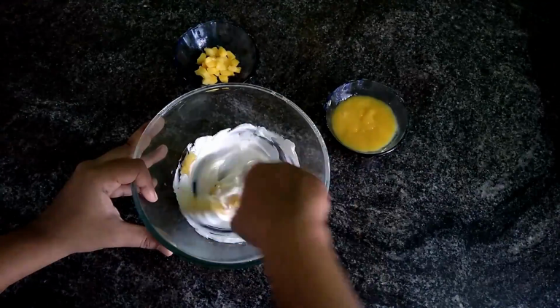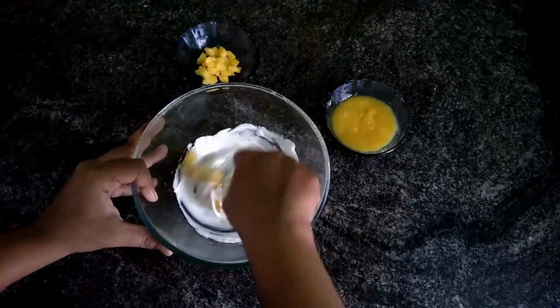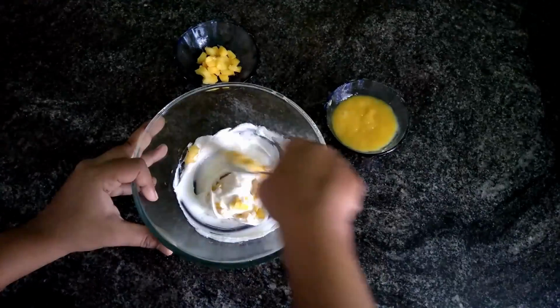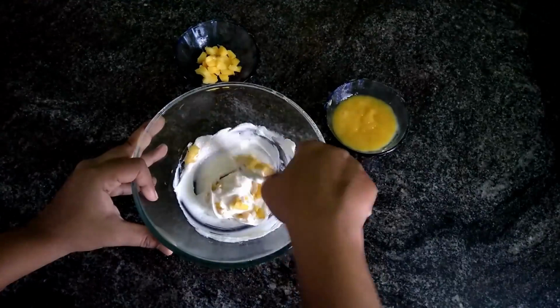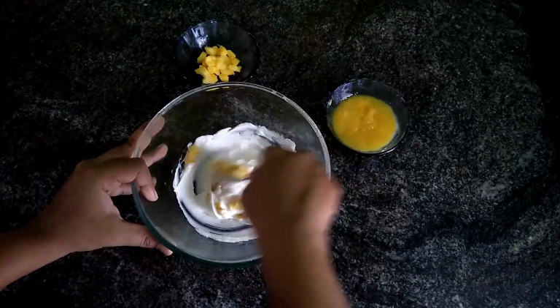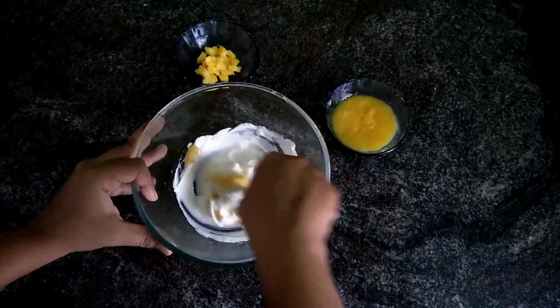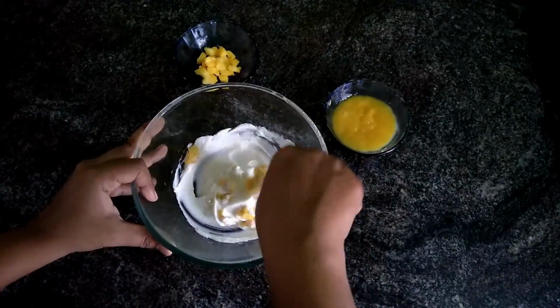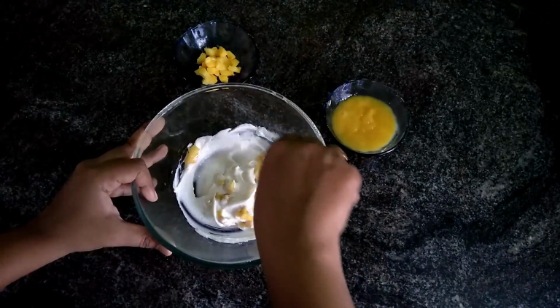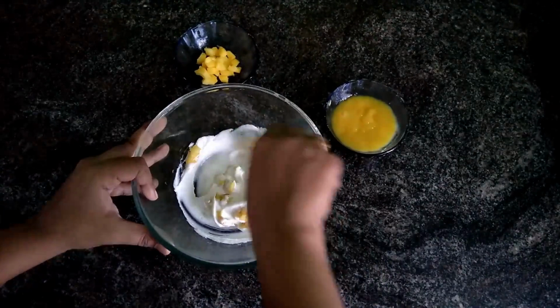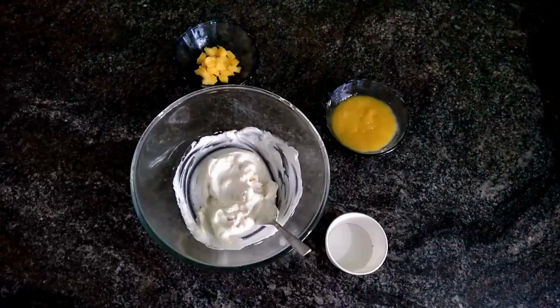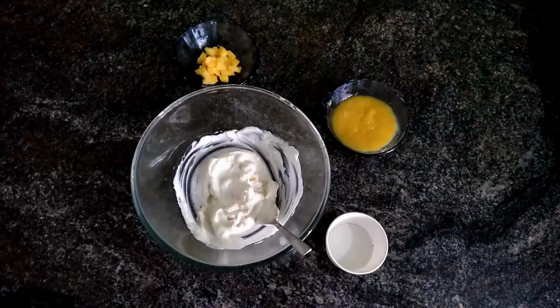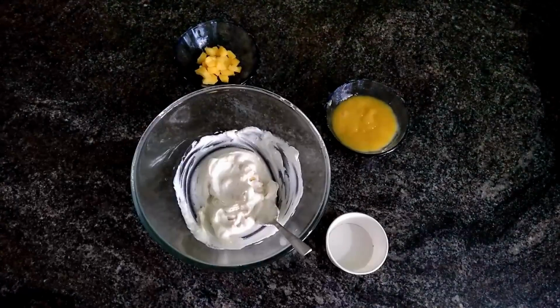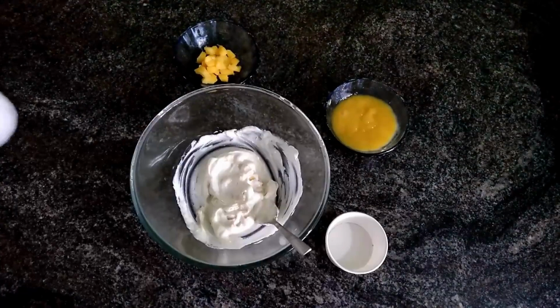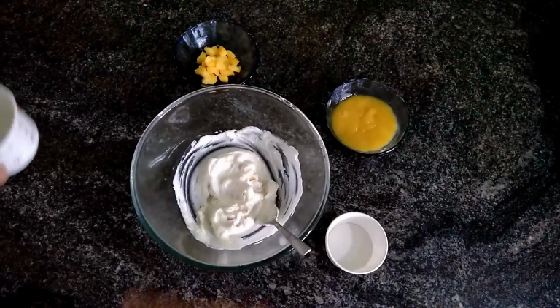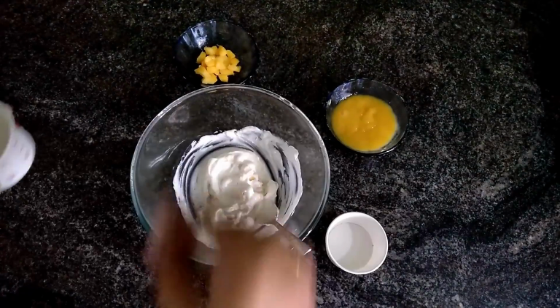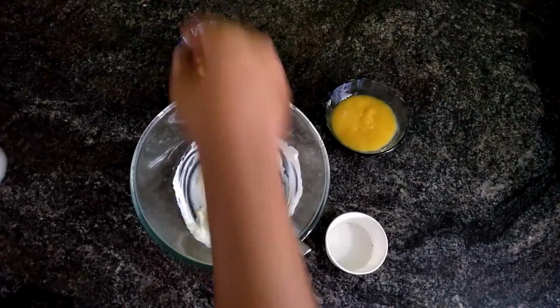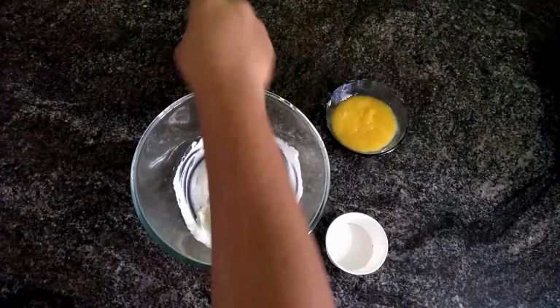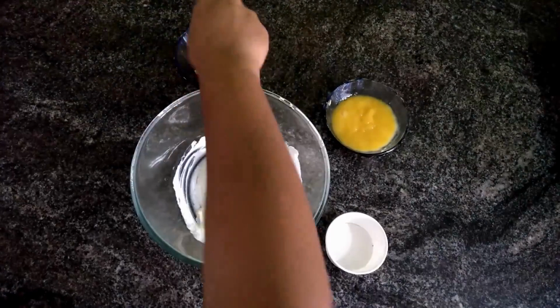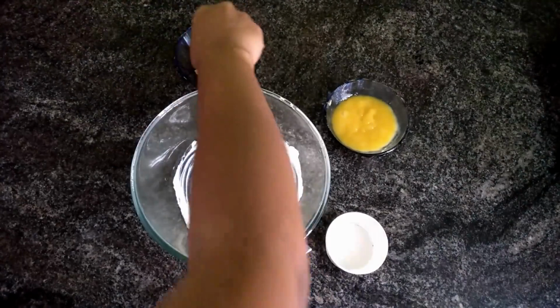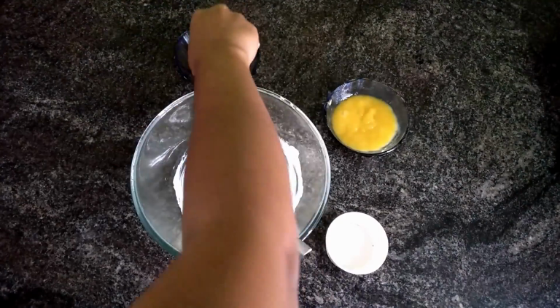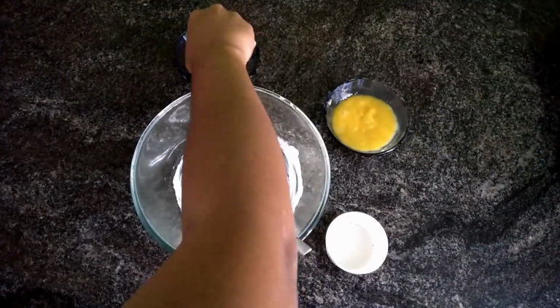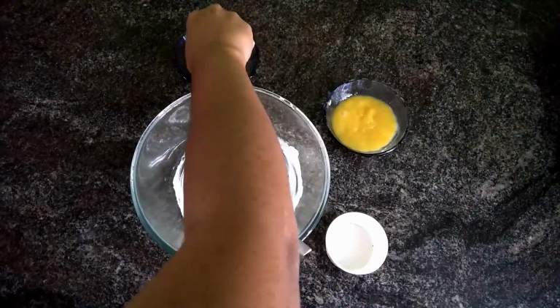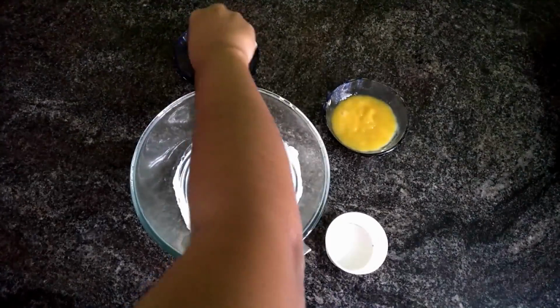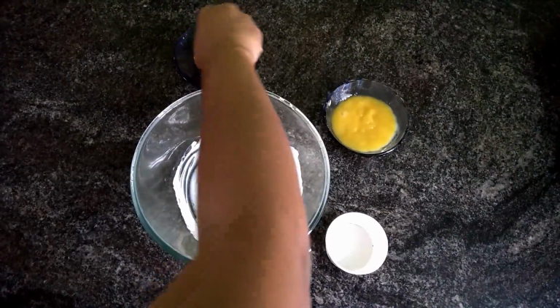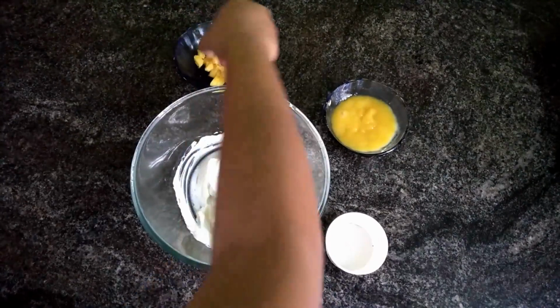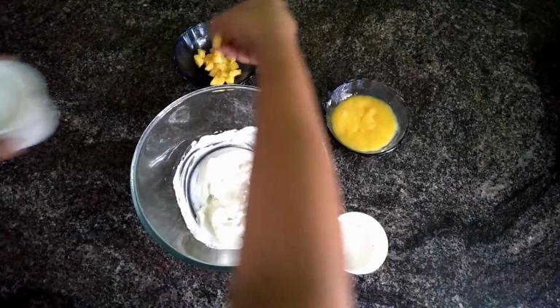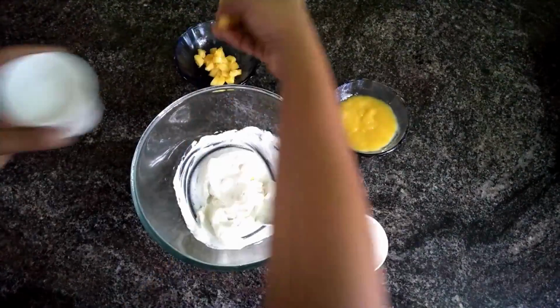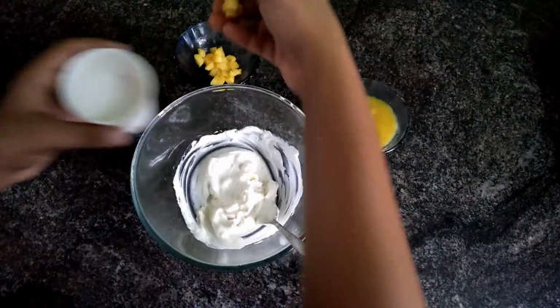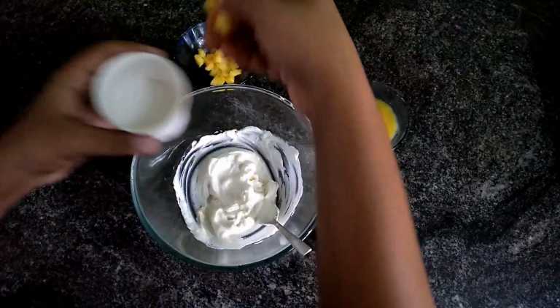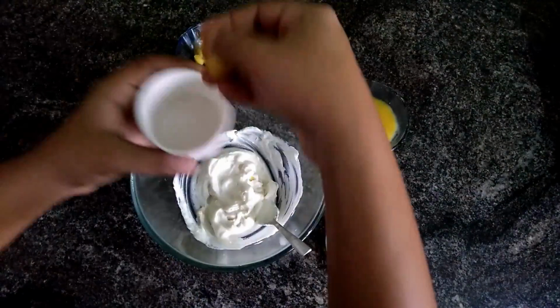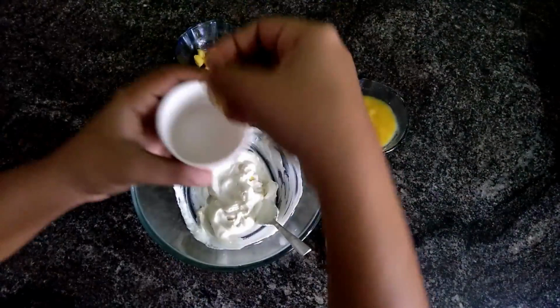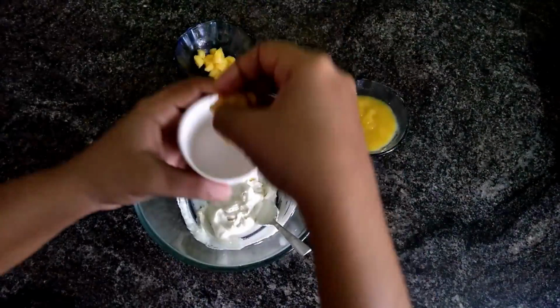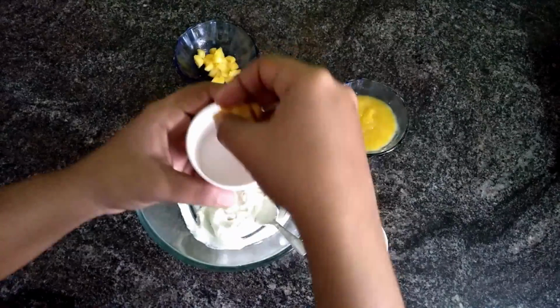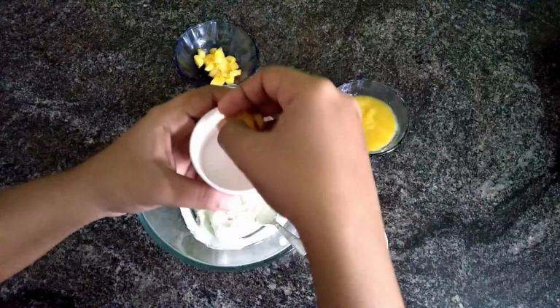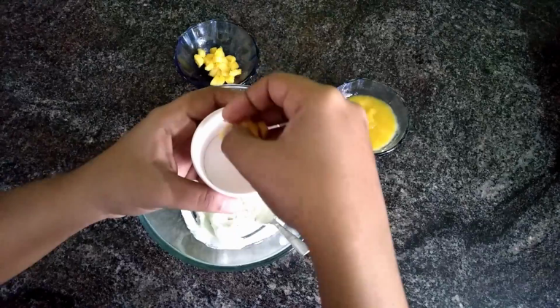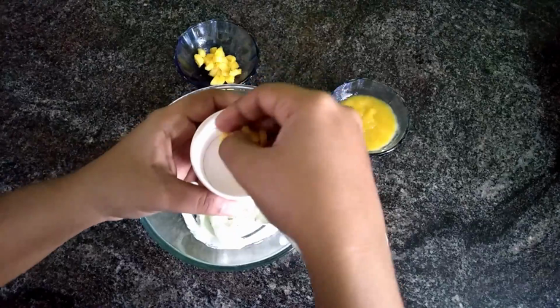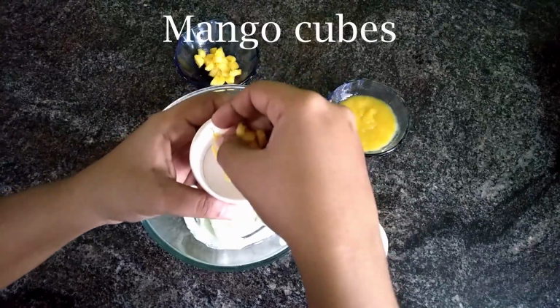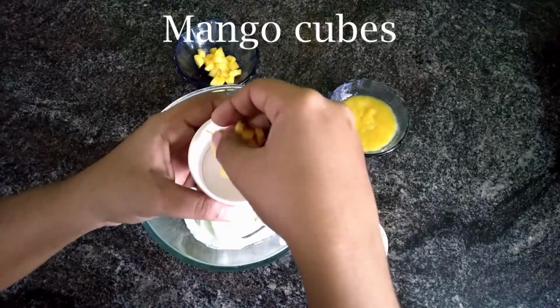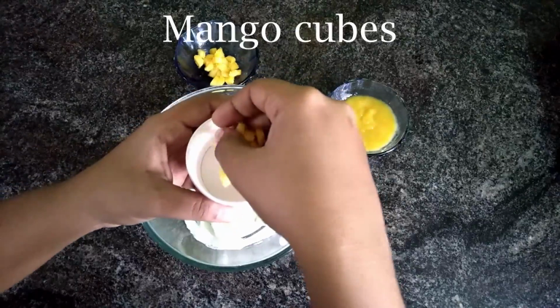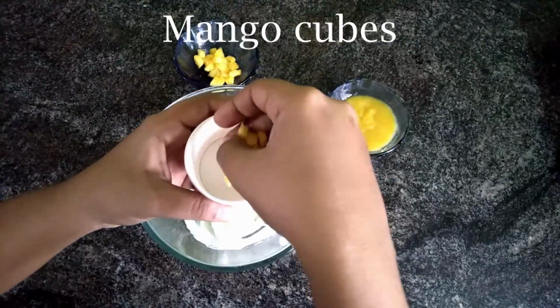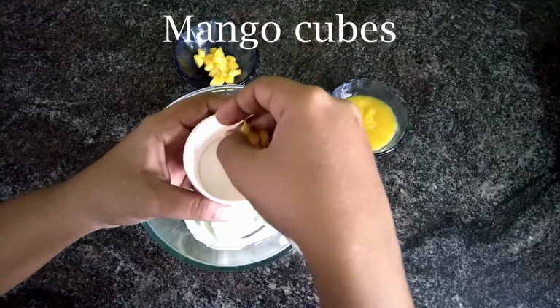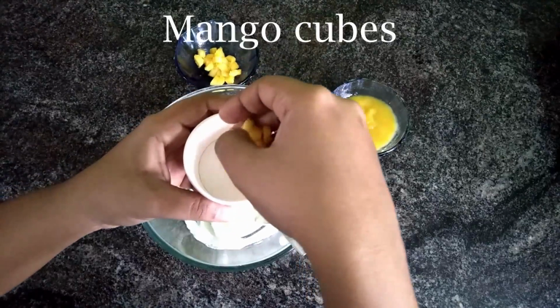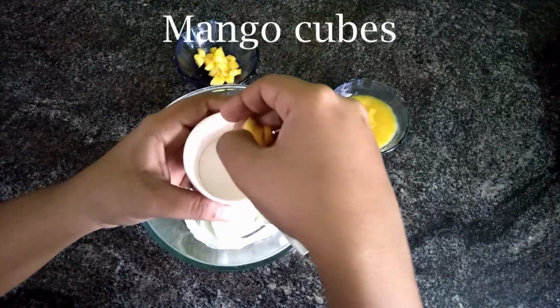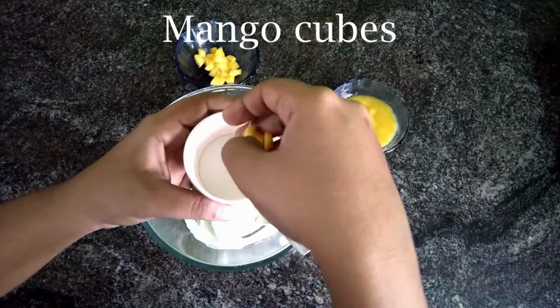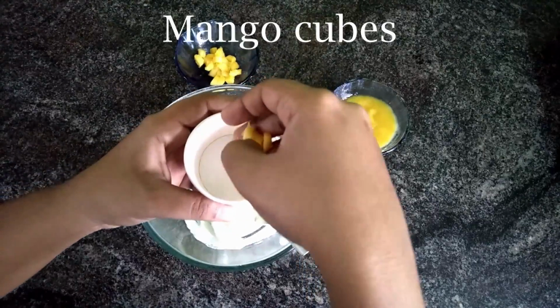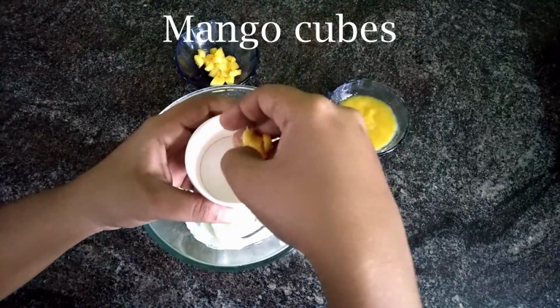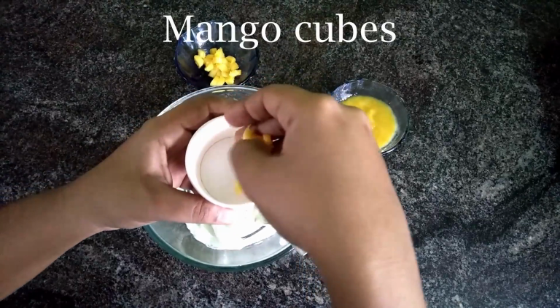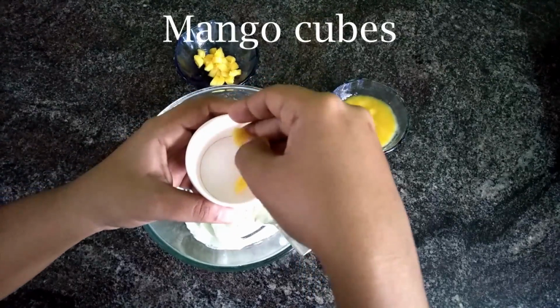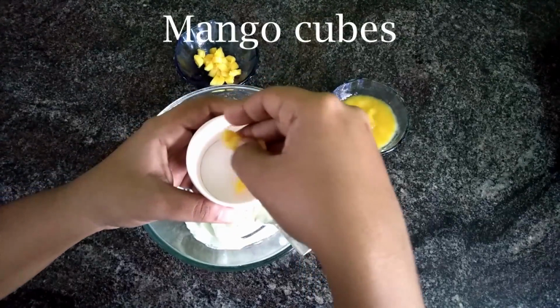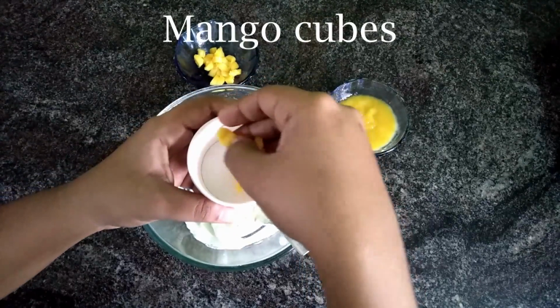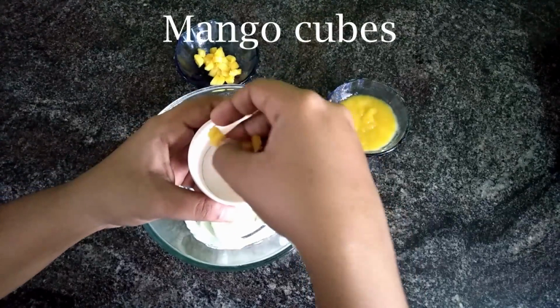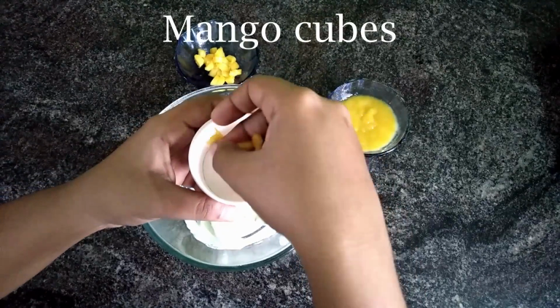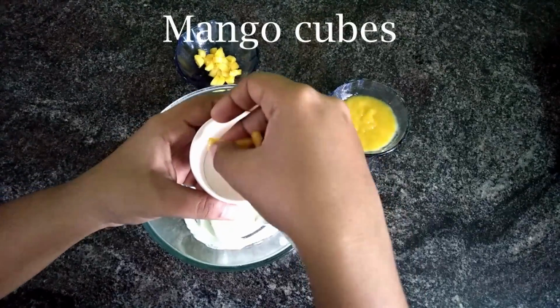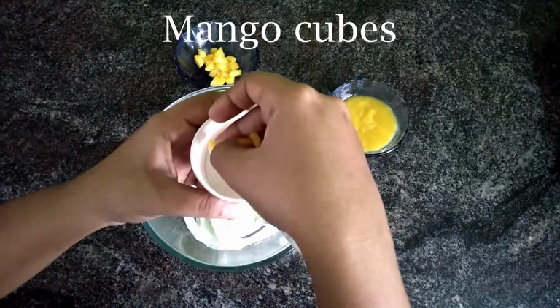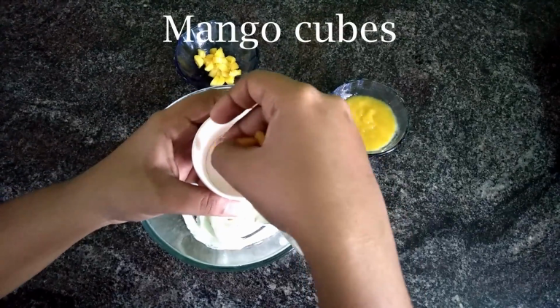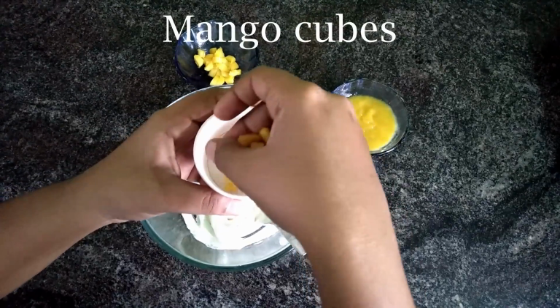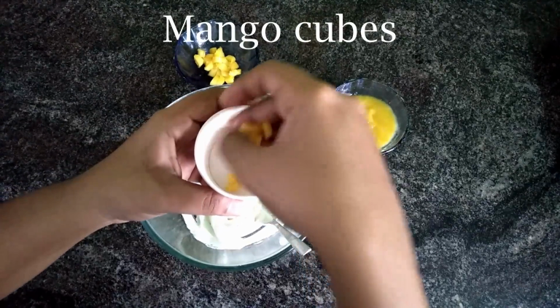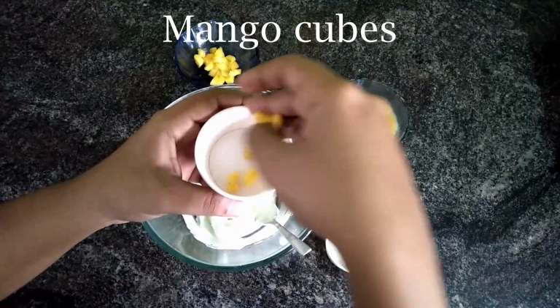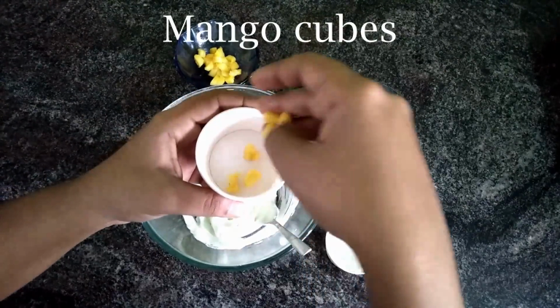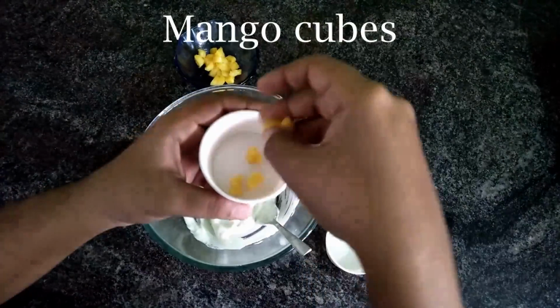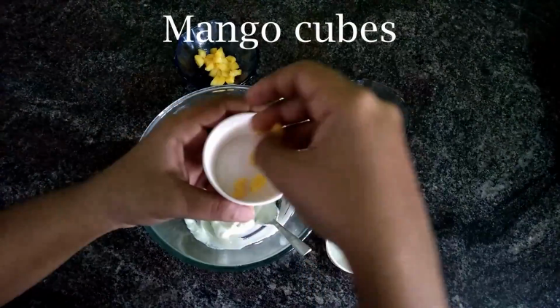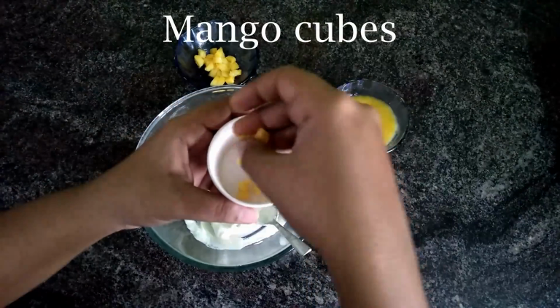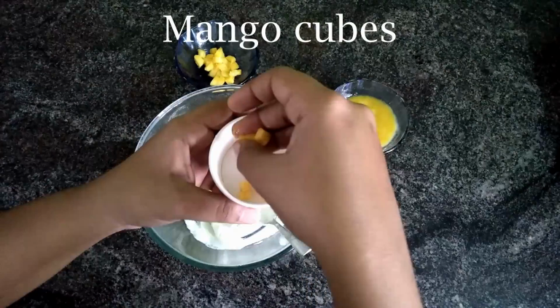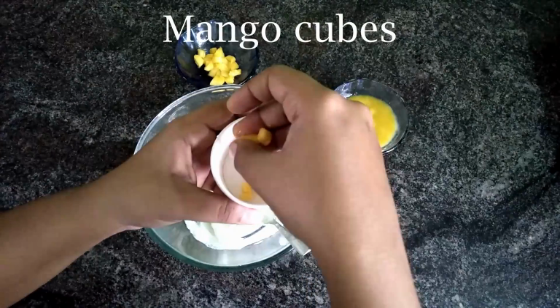To a mold, add in mango cubes and top it with a layer of Greek yogurt.